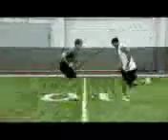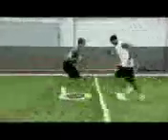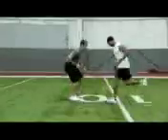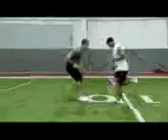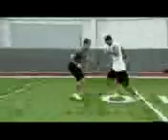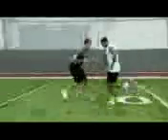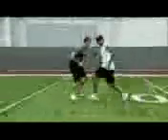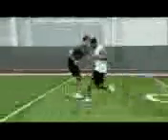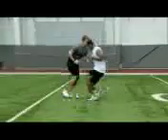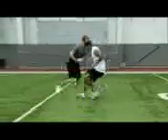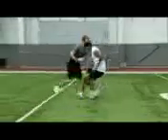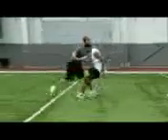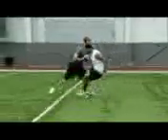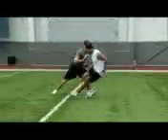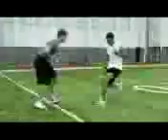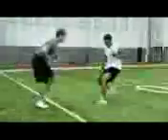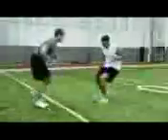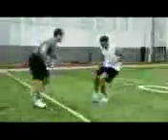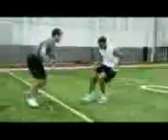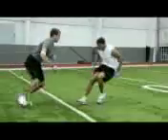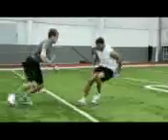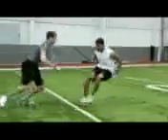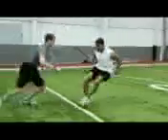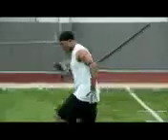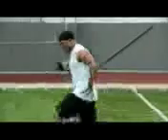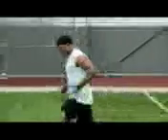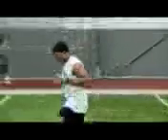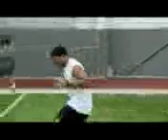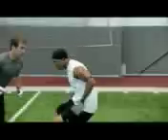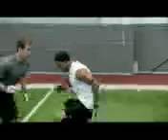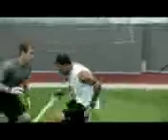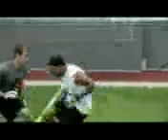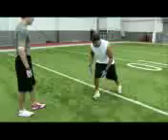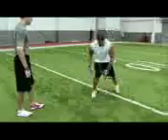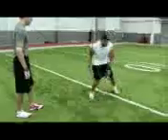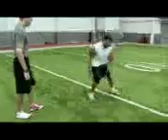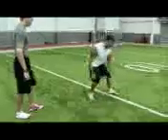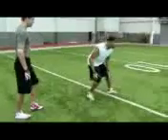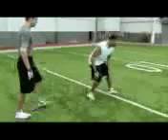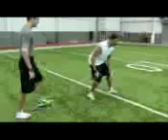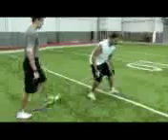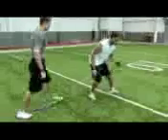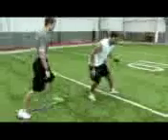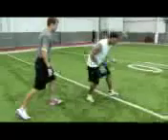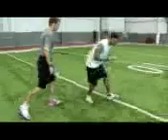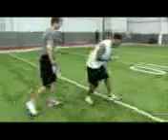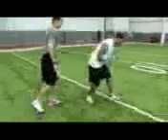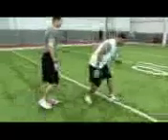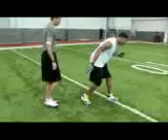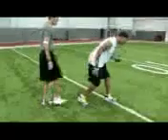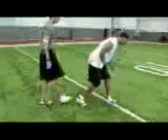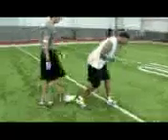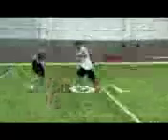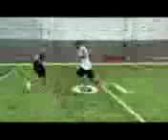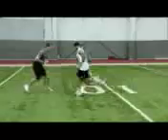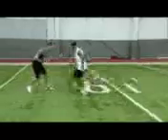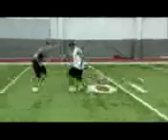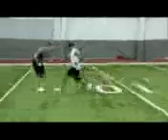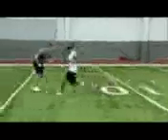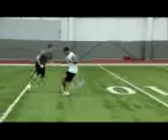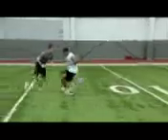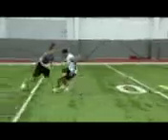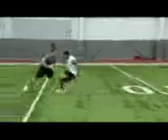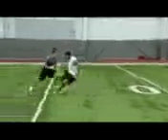So when you hit 14 yards, emphasize your chin over your toe, turn and pivot back, and keep your hands pumping so you can make that turn.